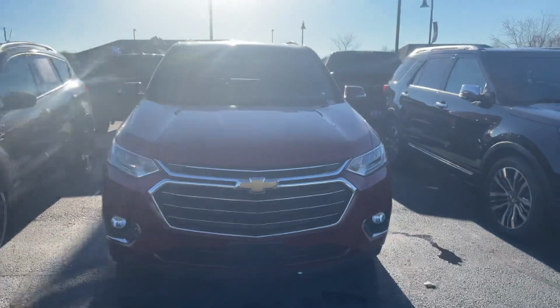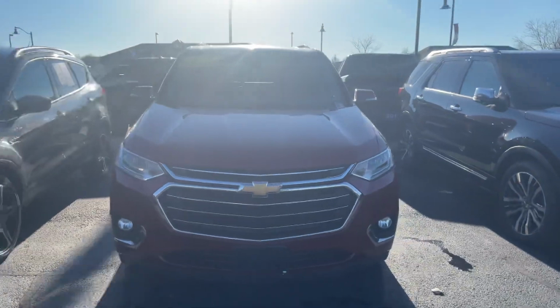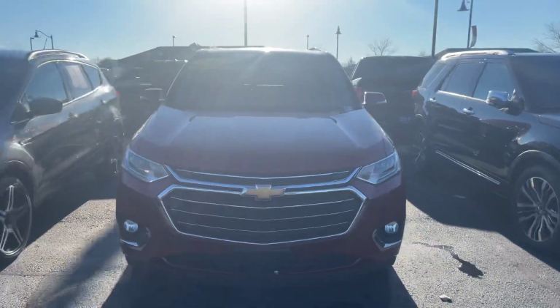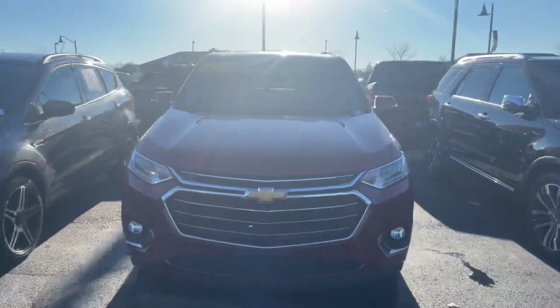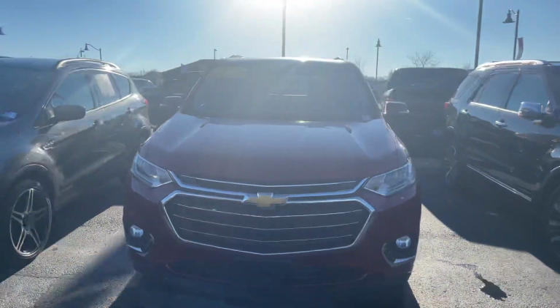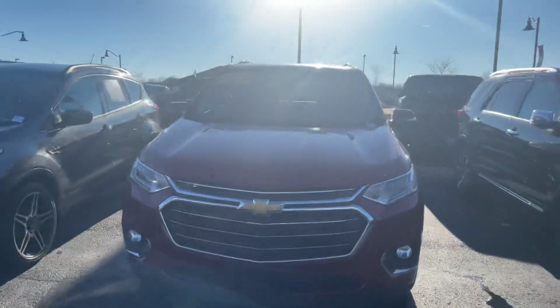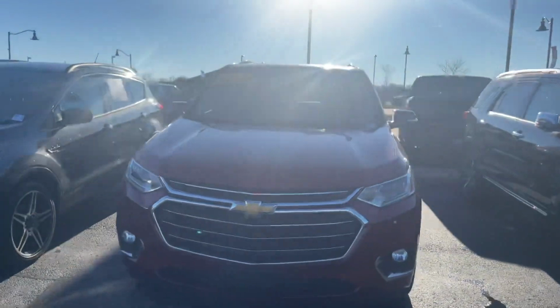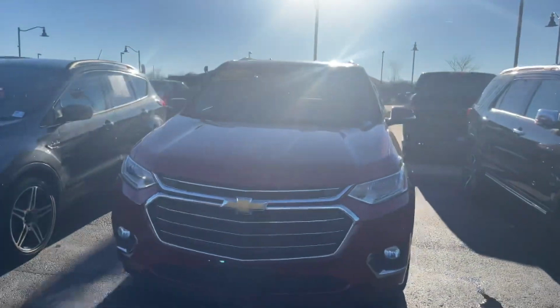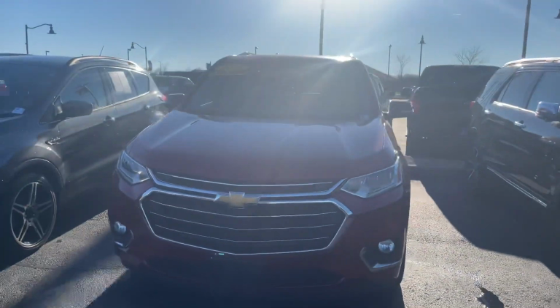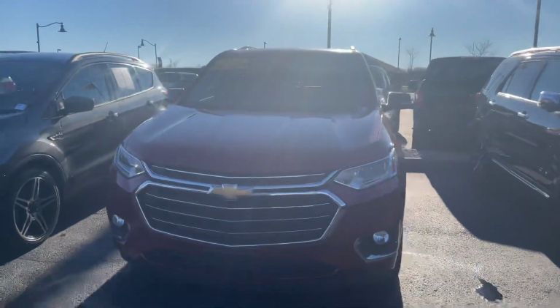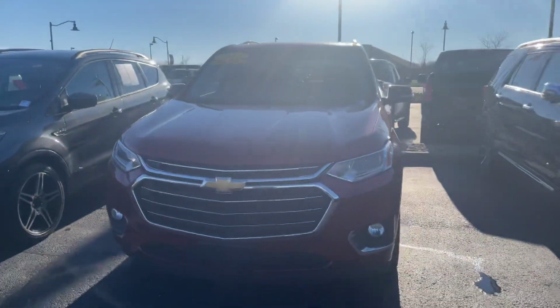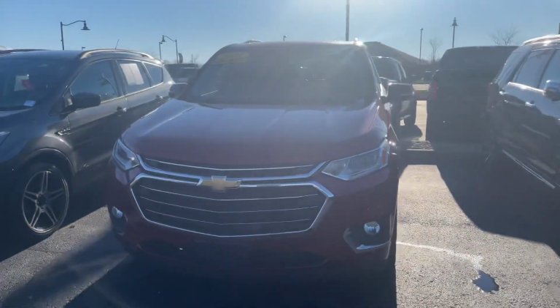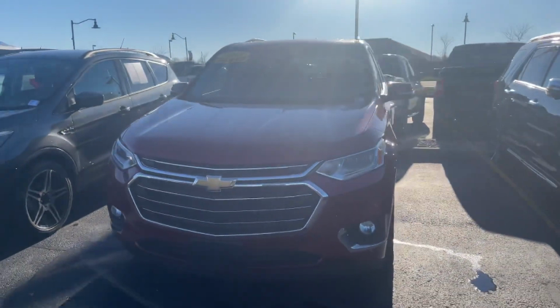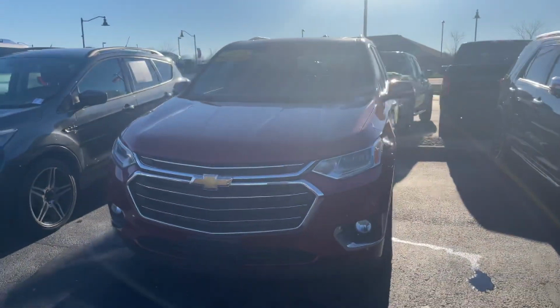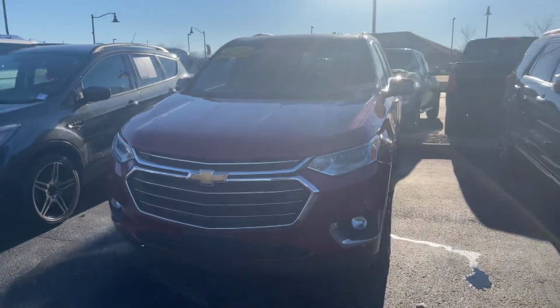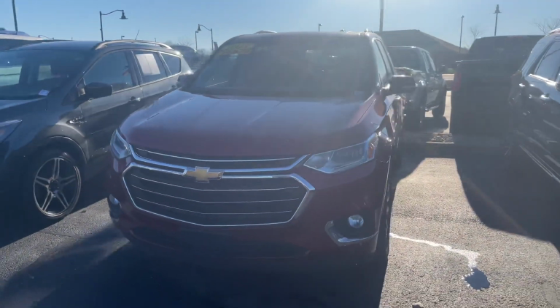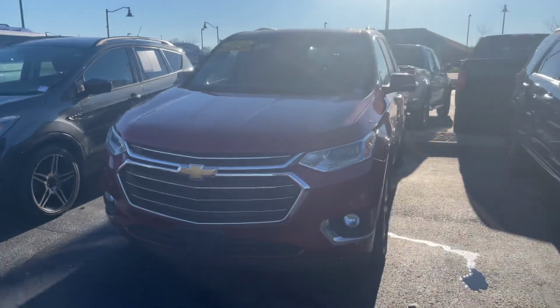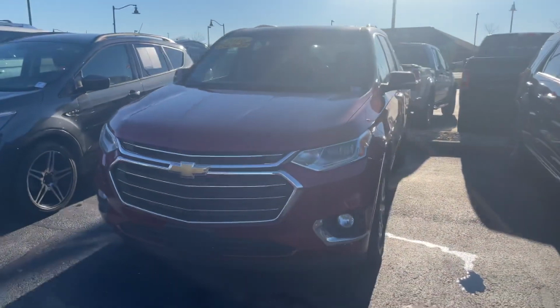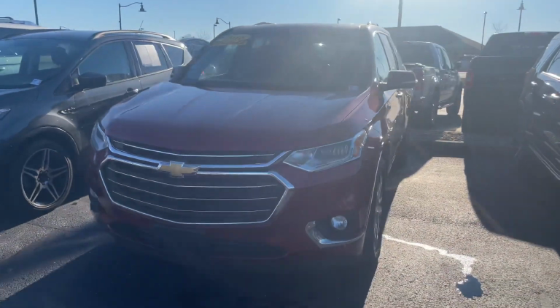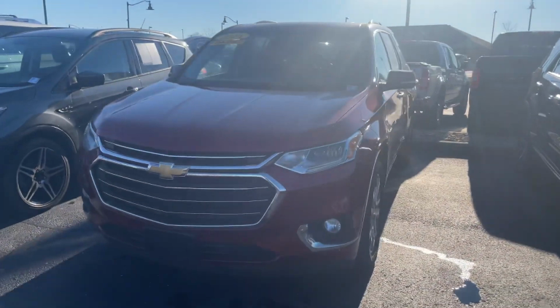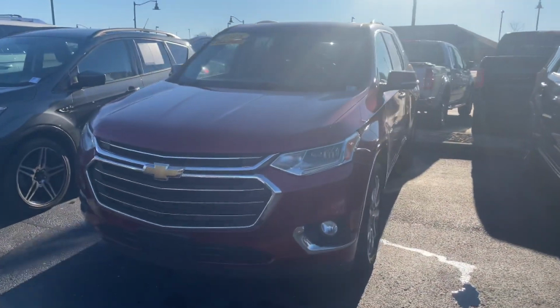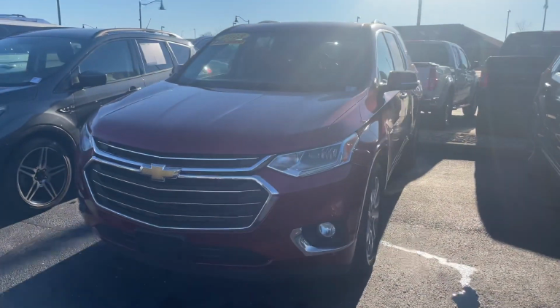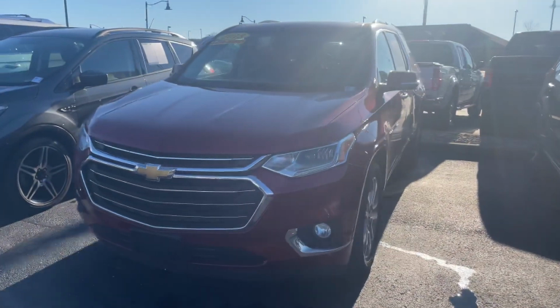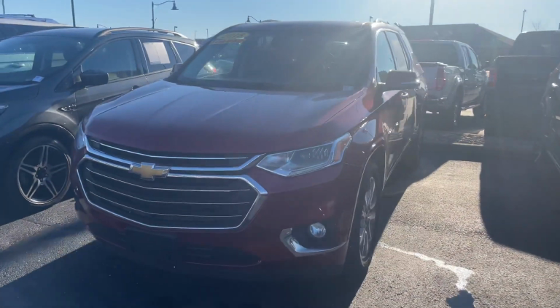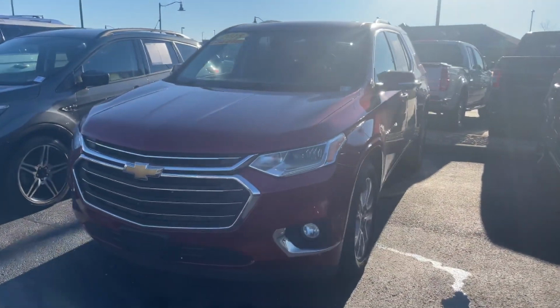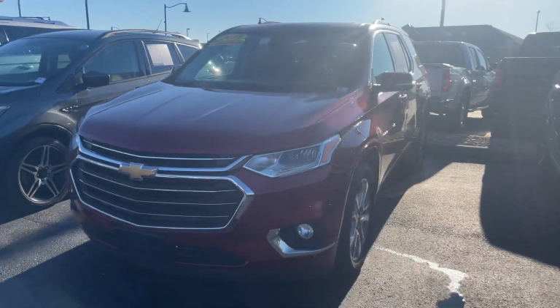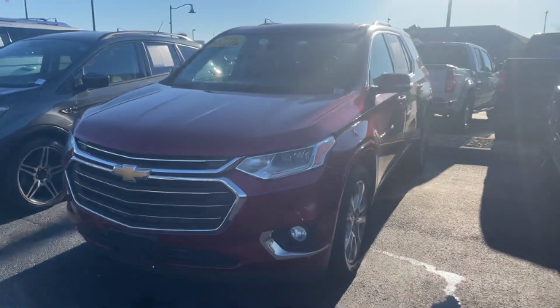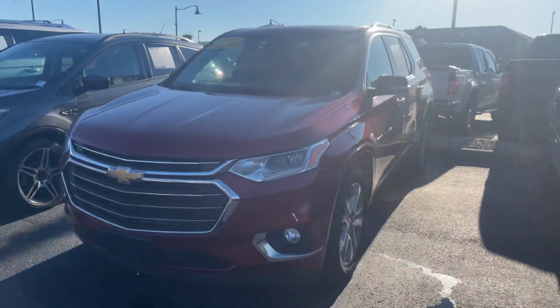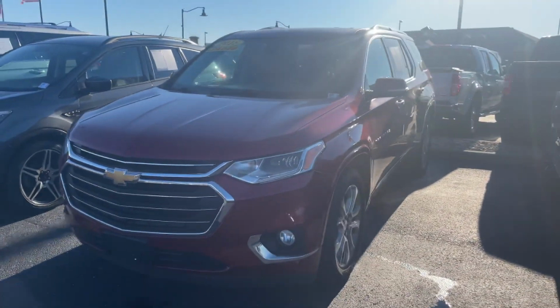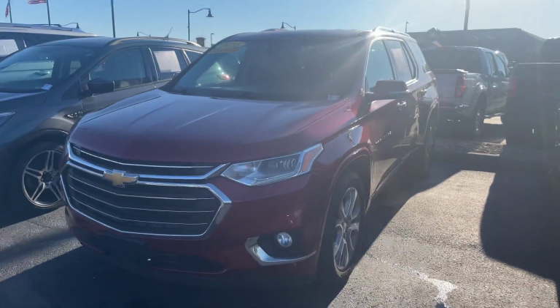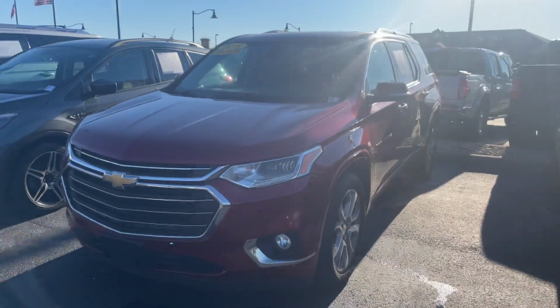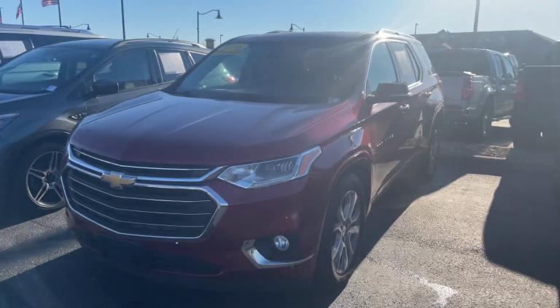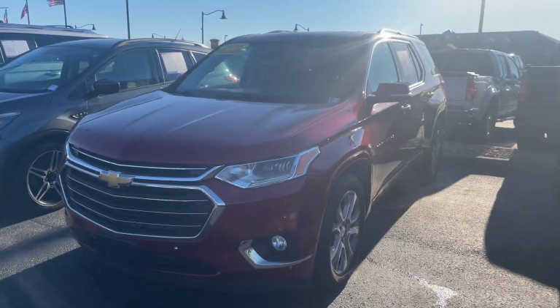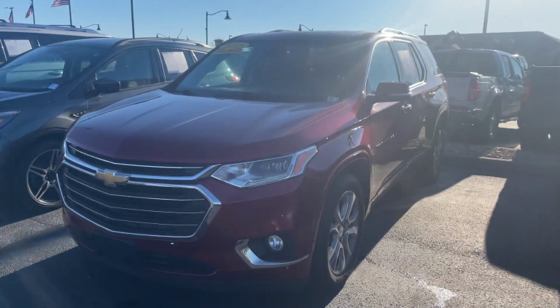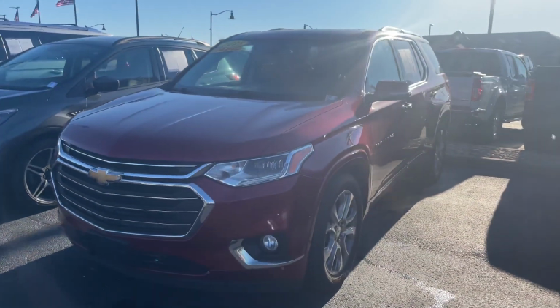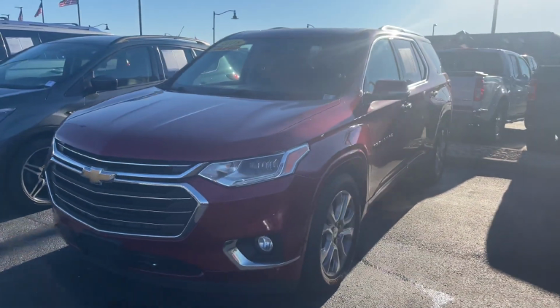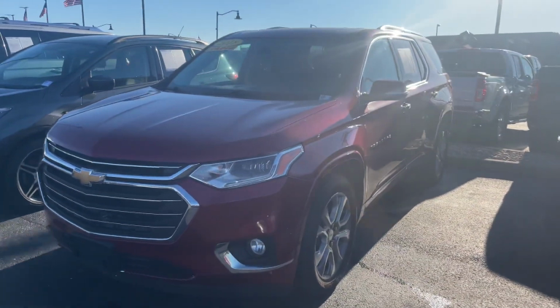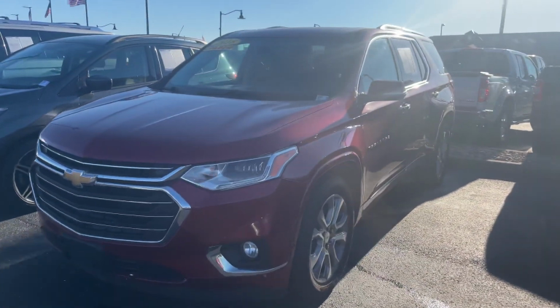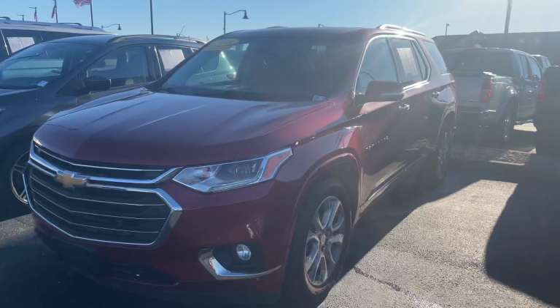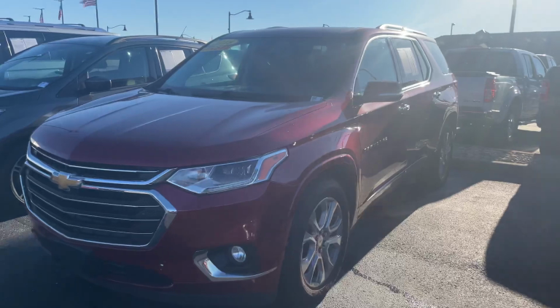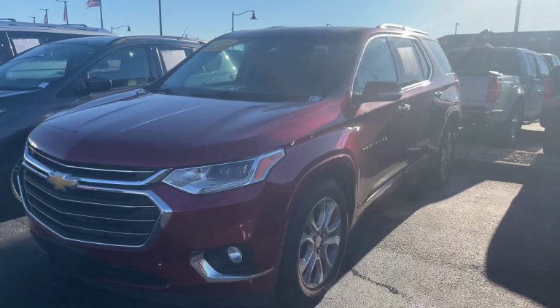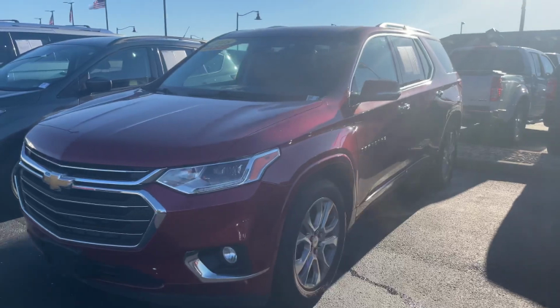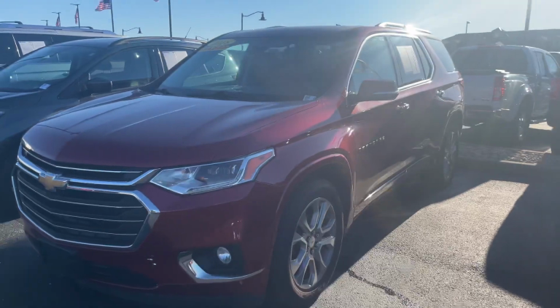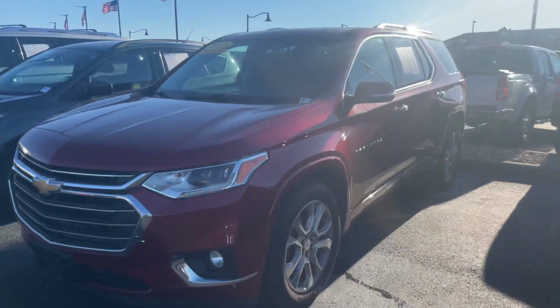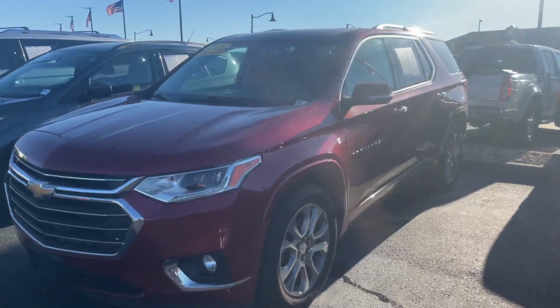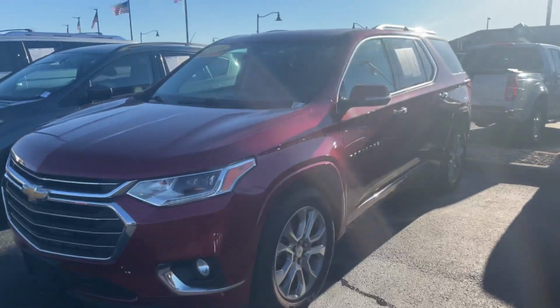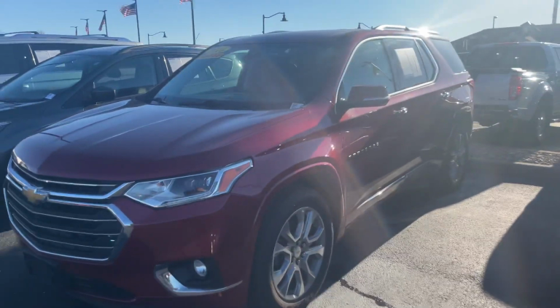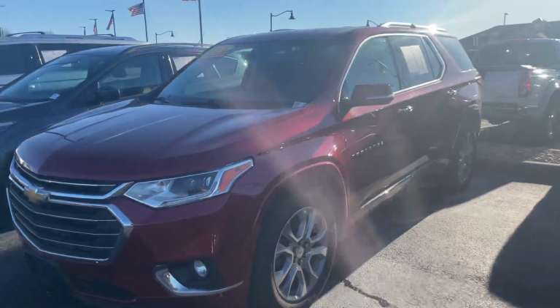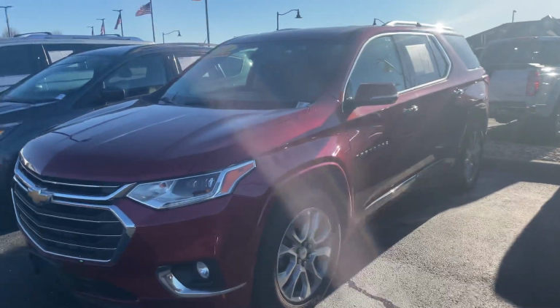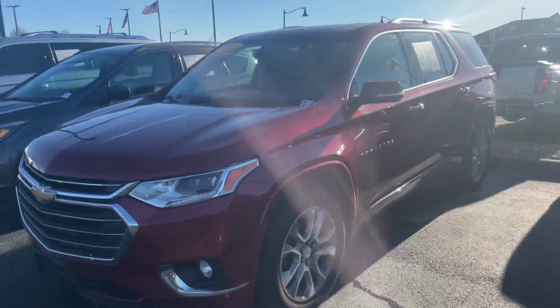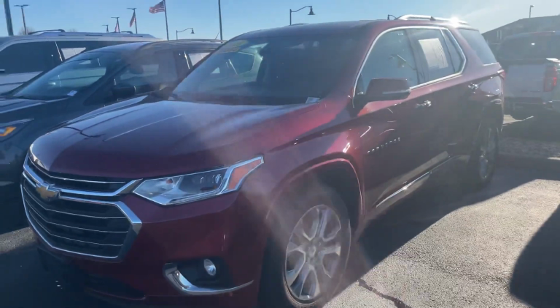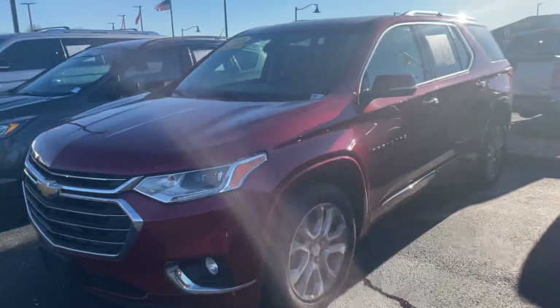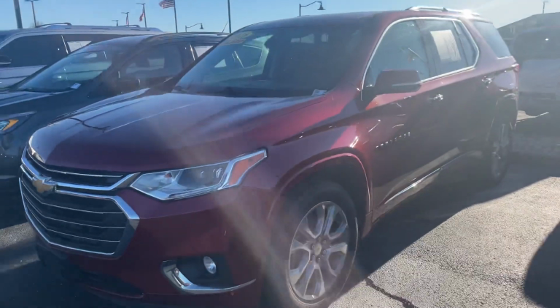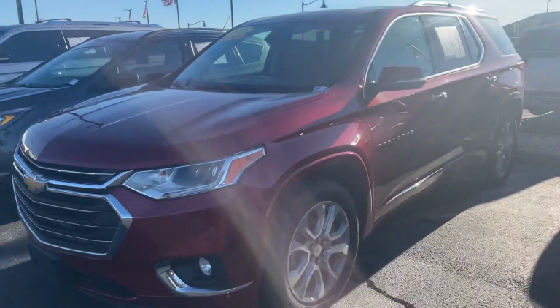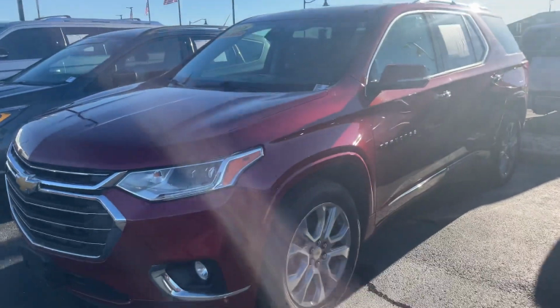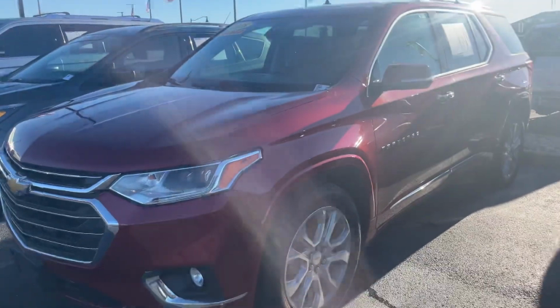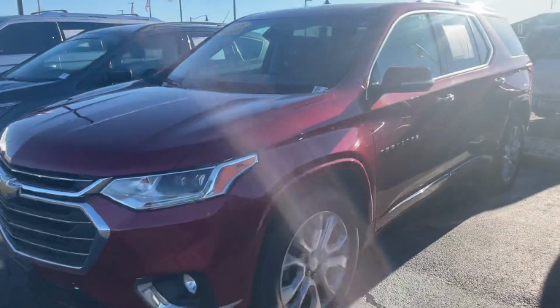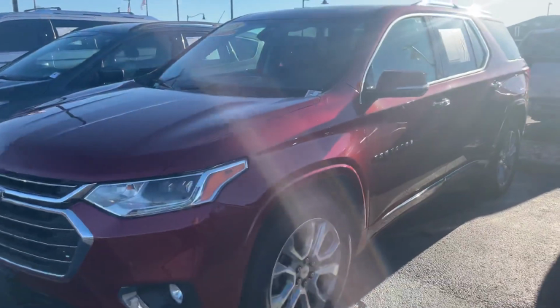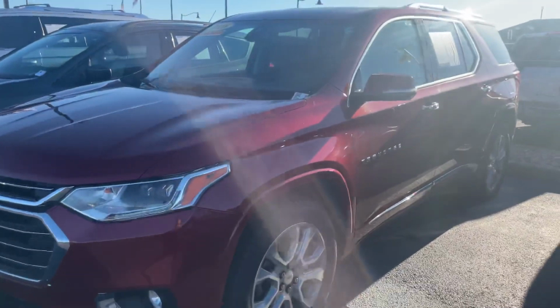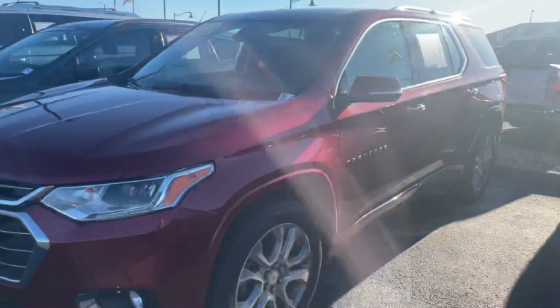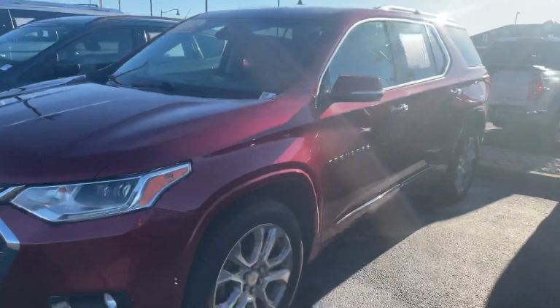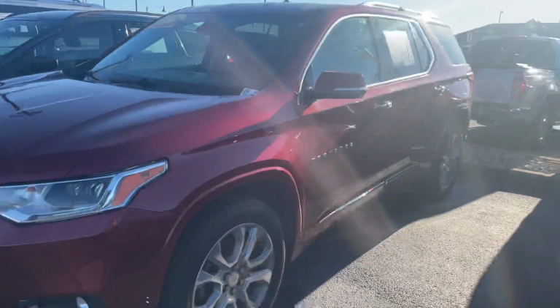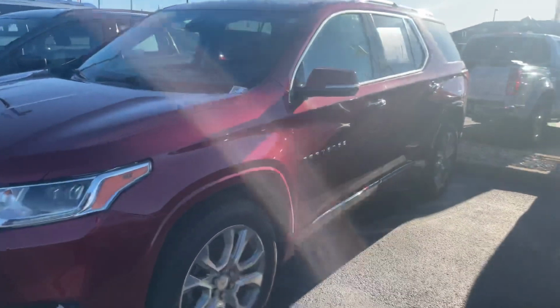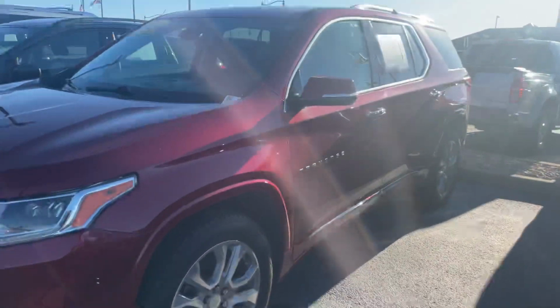Hi, my name is Michael Starnes with SS Ford. I'm going to do a quick walk-around video on this 2018 Chevy Traverse that you inquired about.